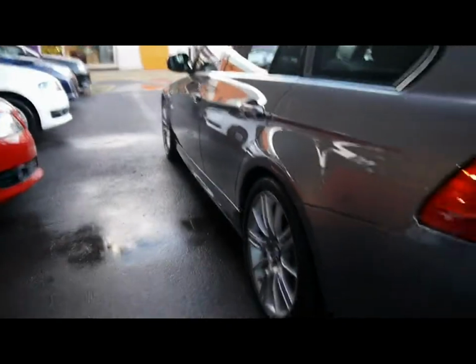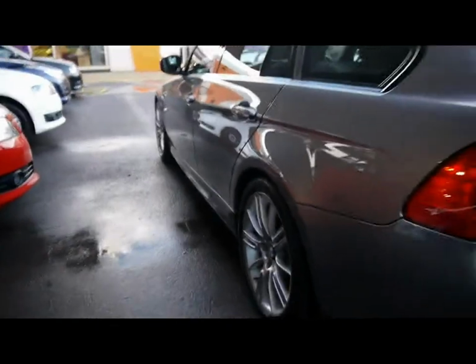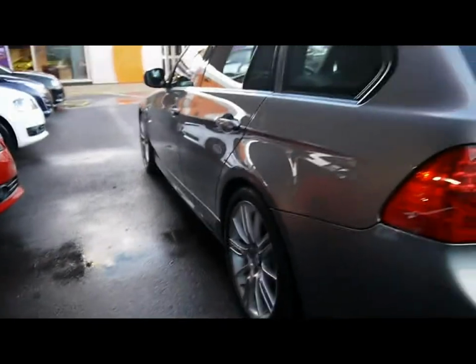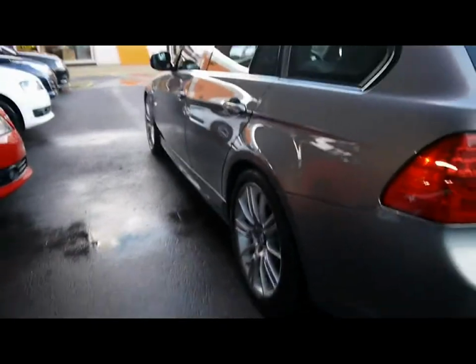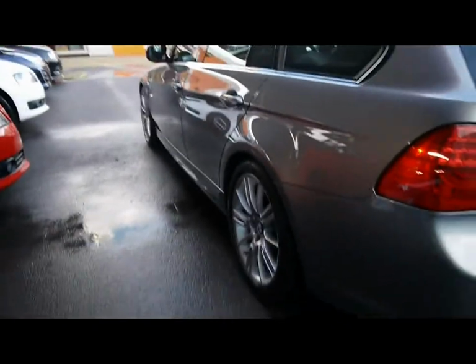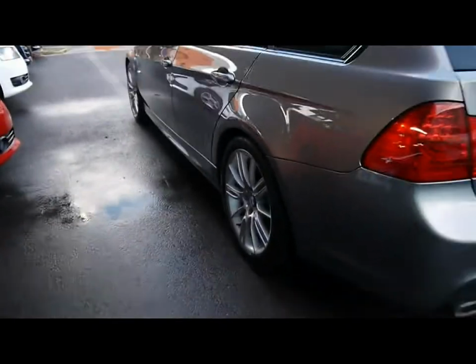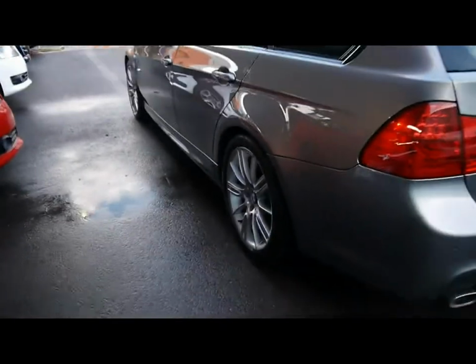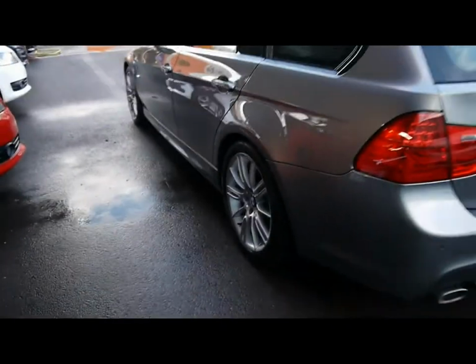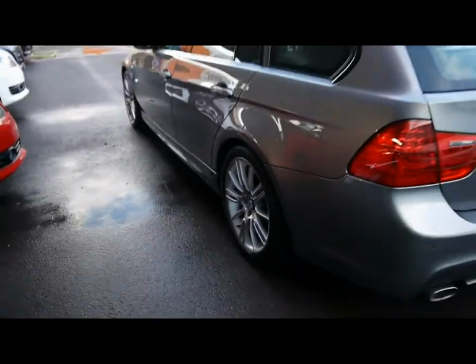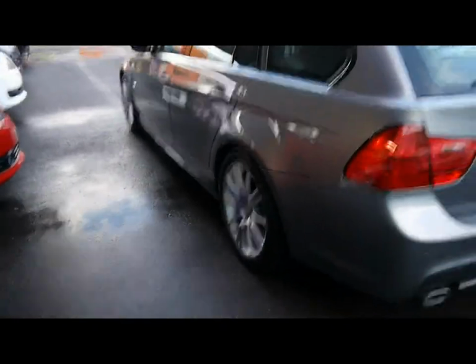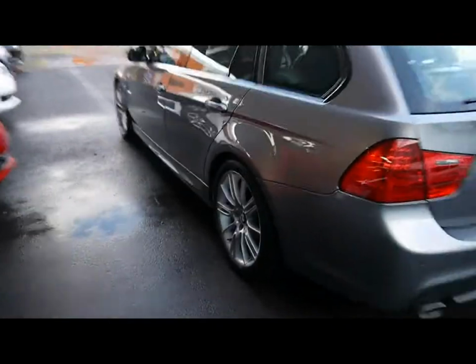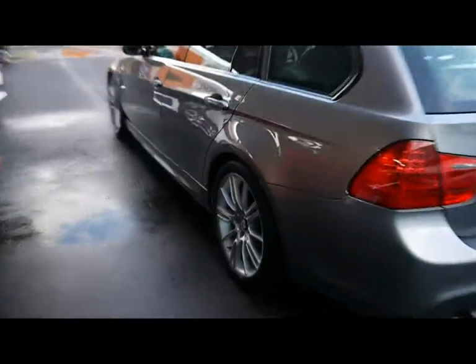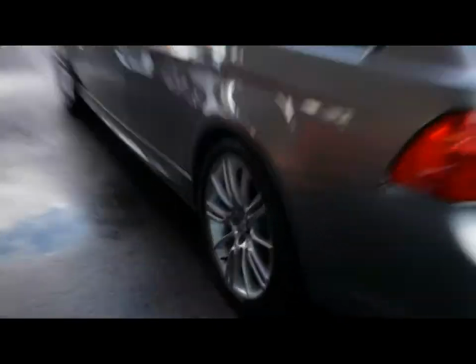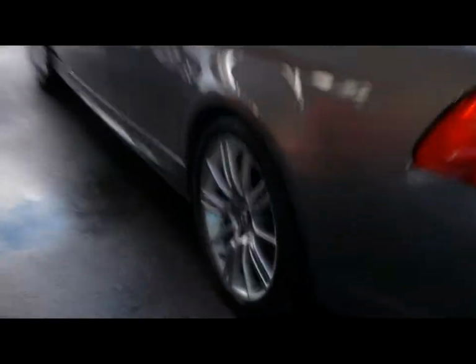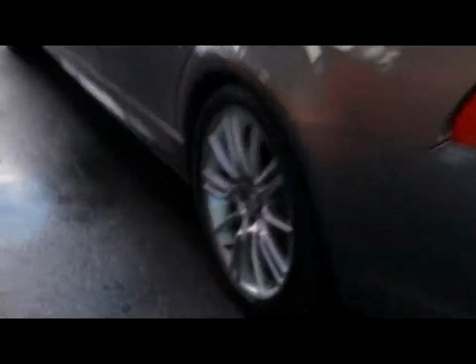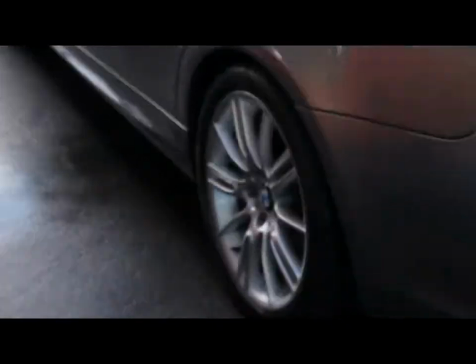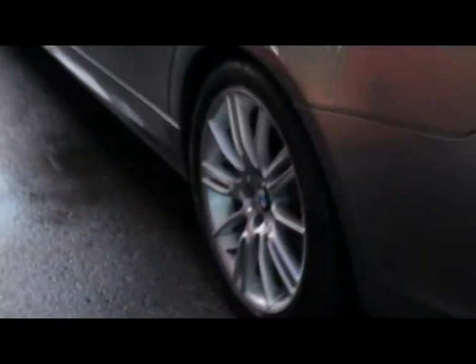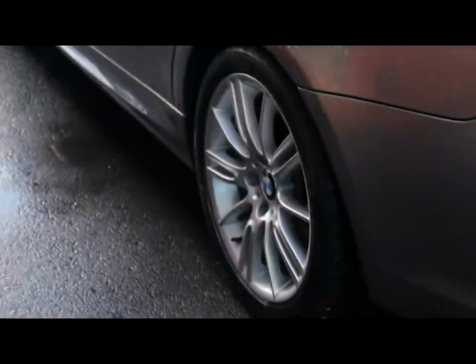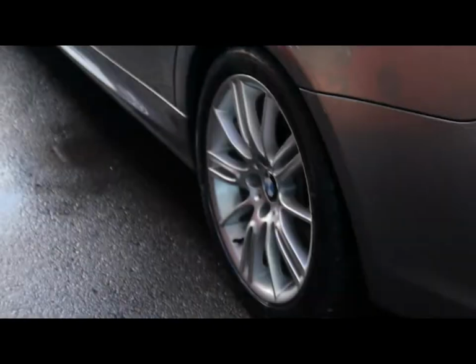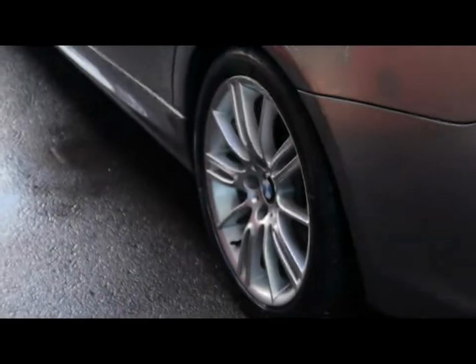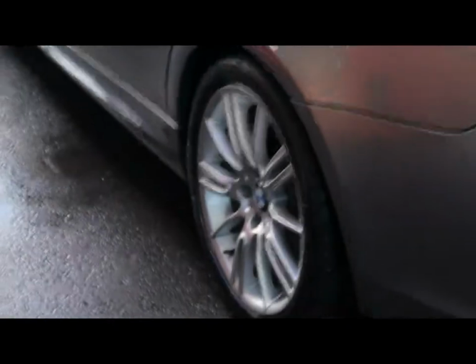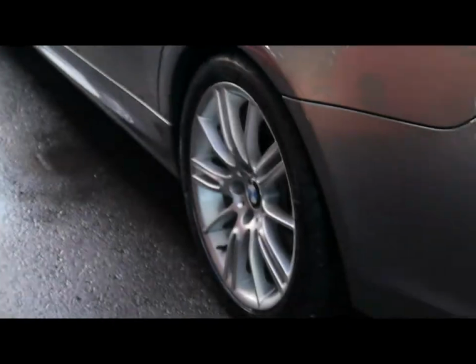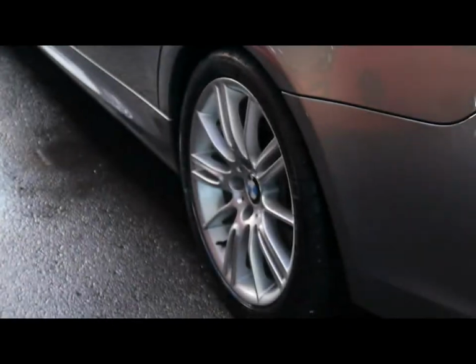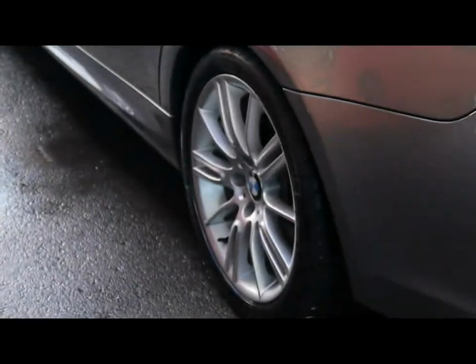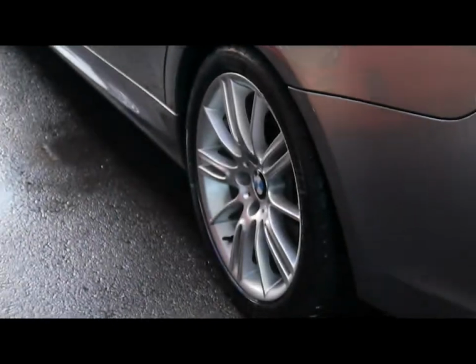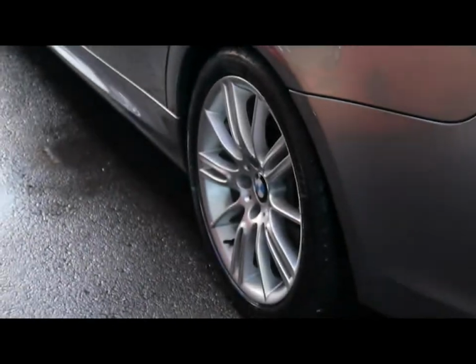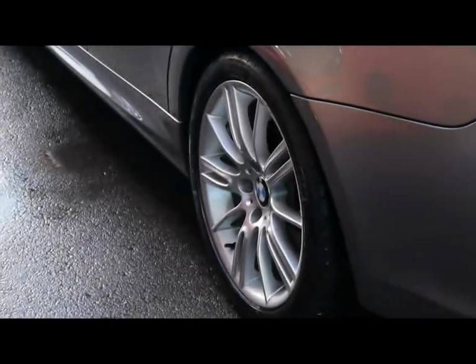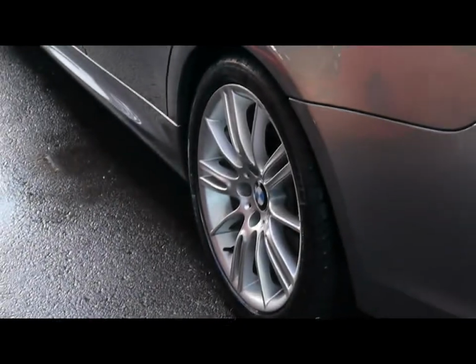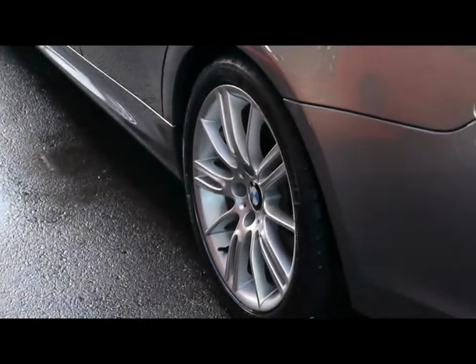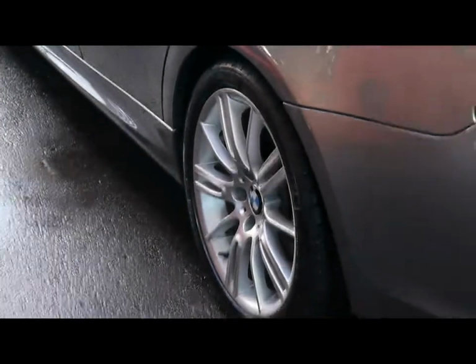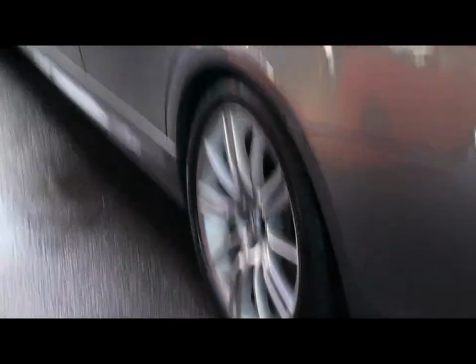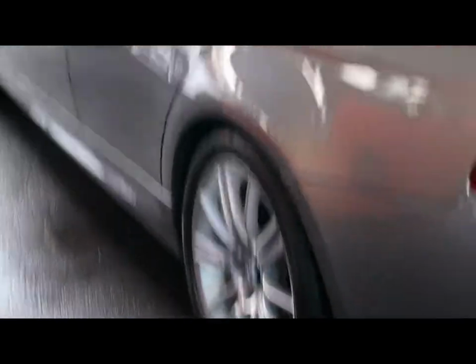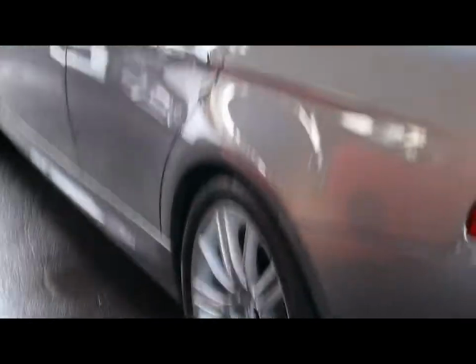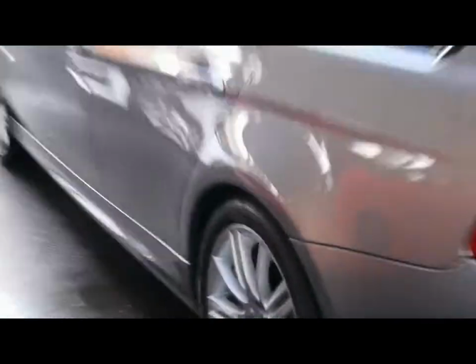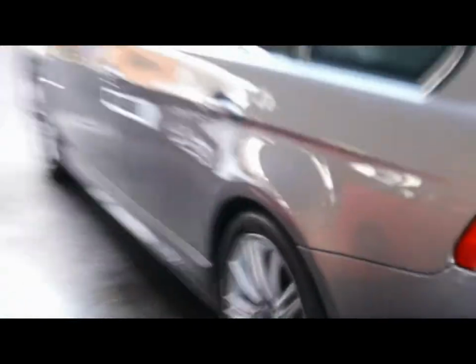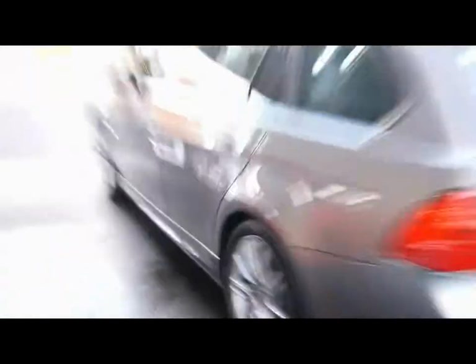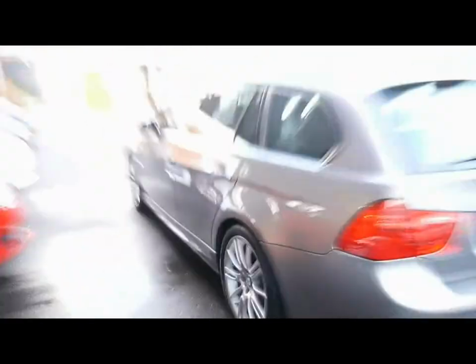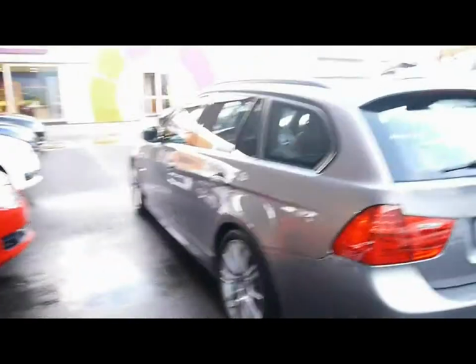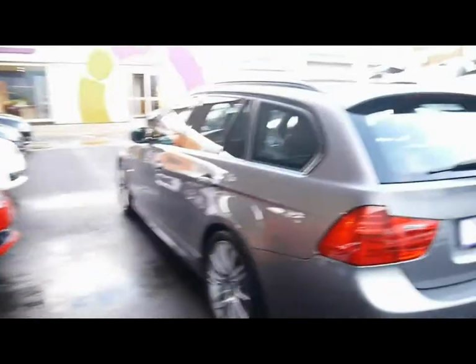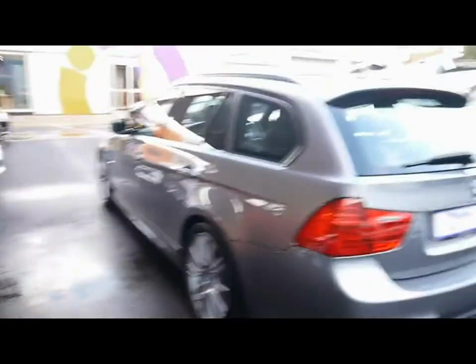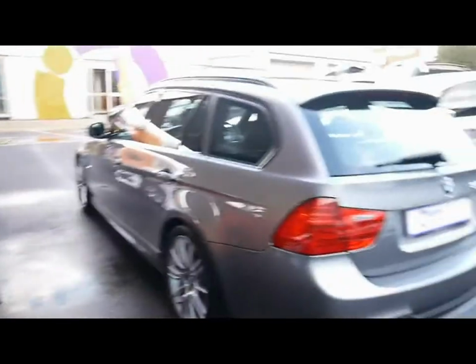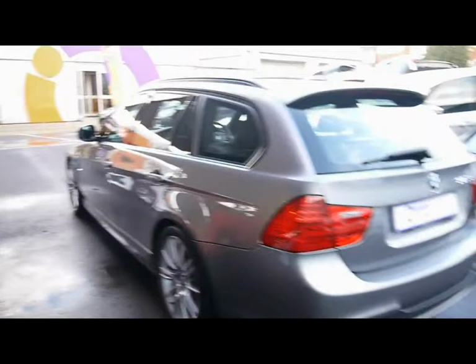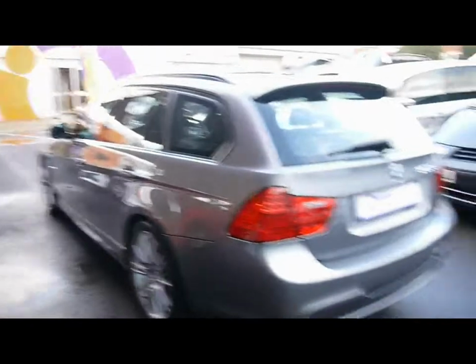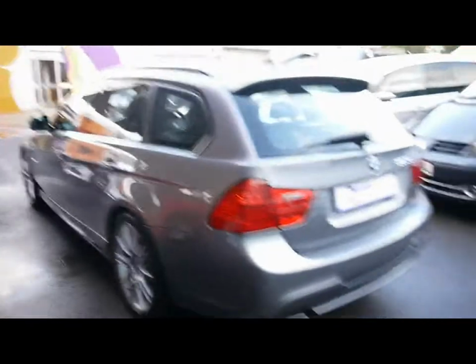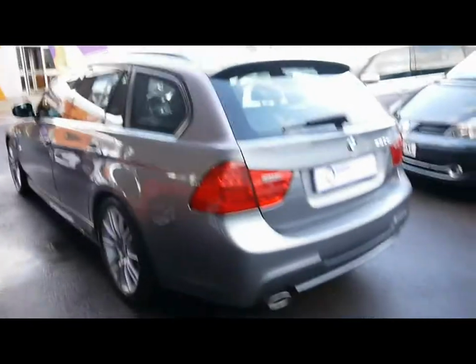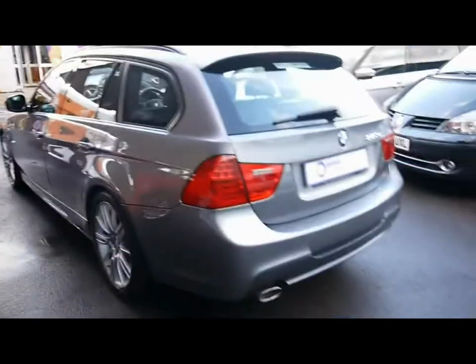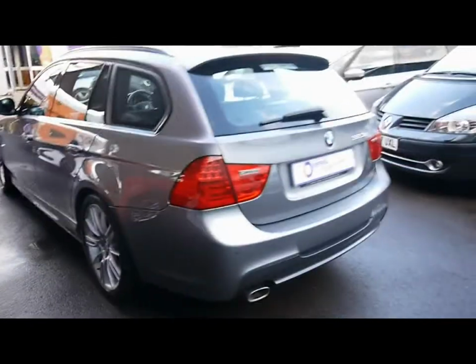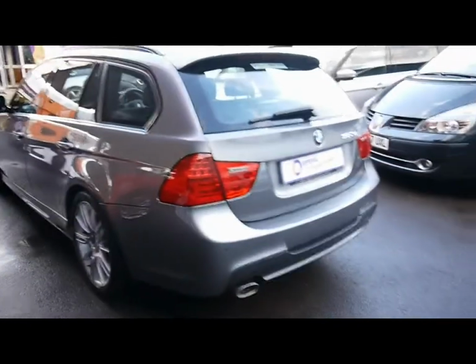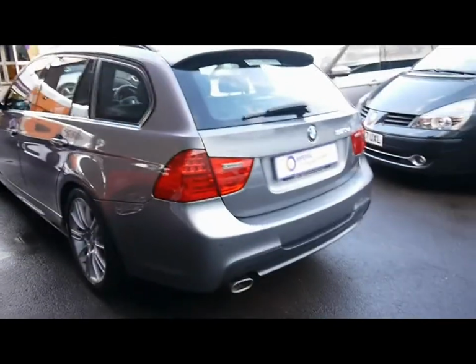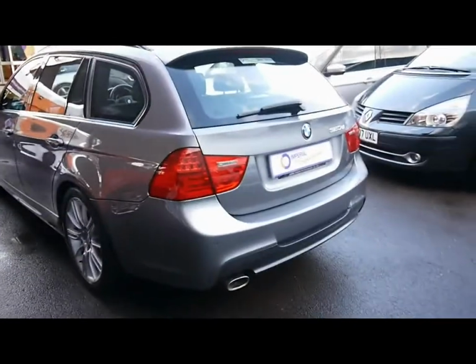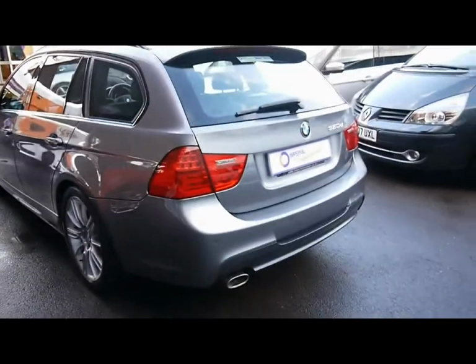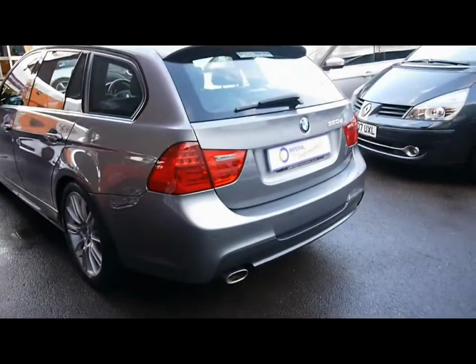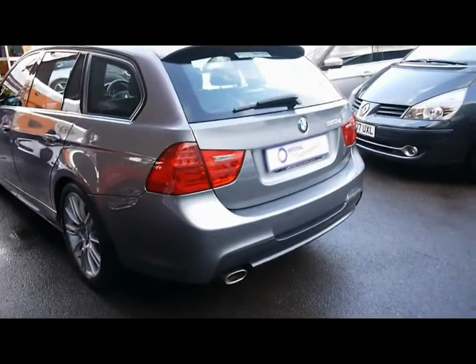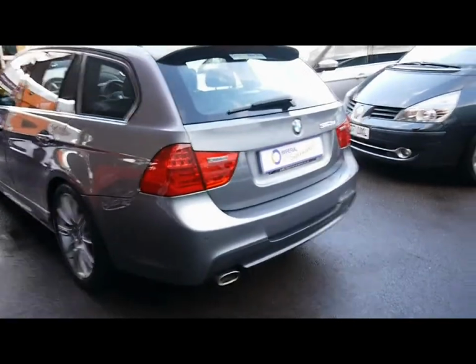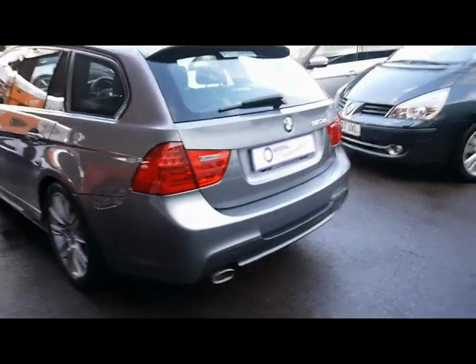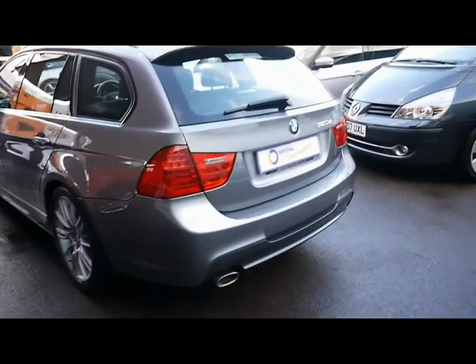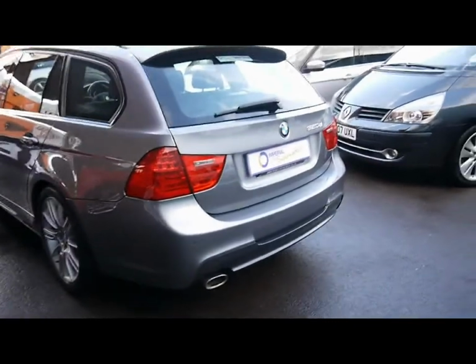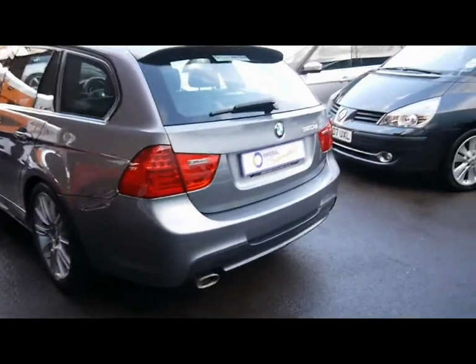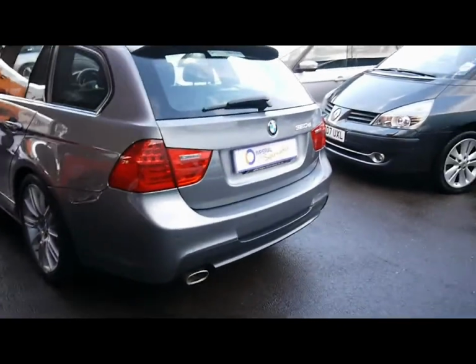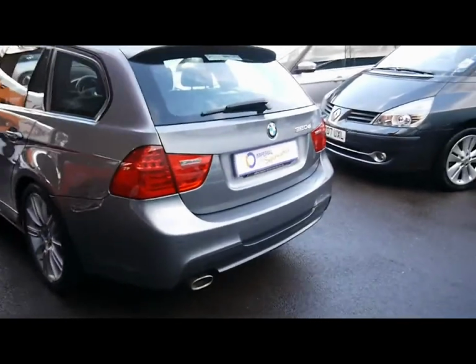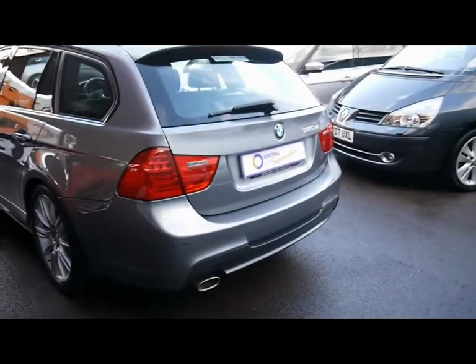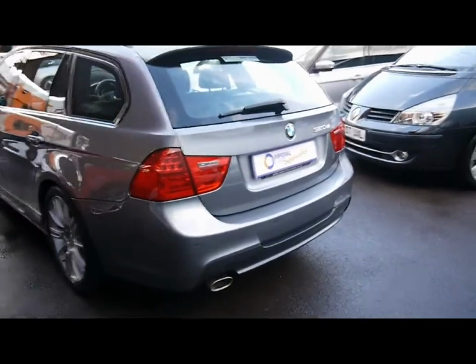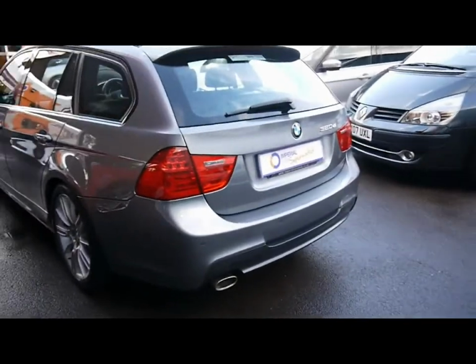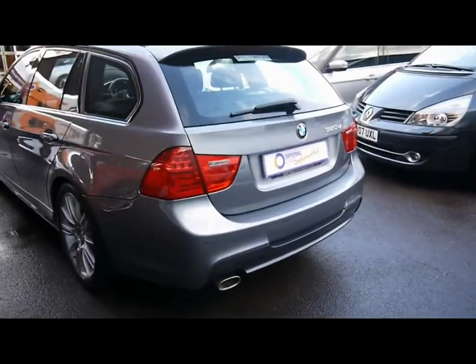All four alloy M-Sport wheels are in good condition. They show no signs of touching the curbs. There are reverse parking sensors with an on-dash display.